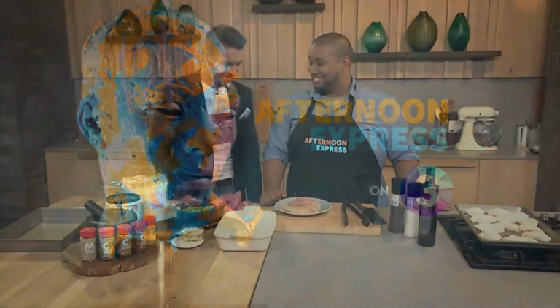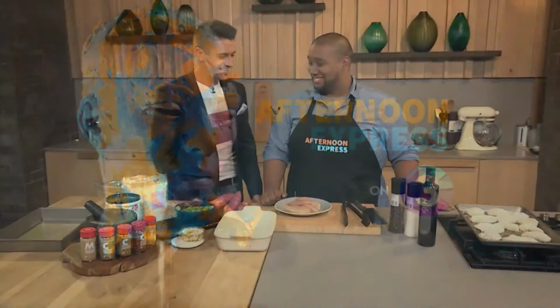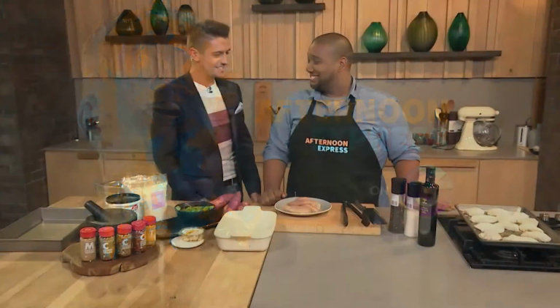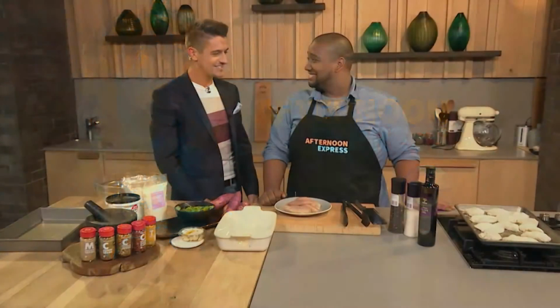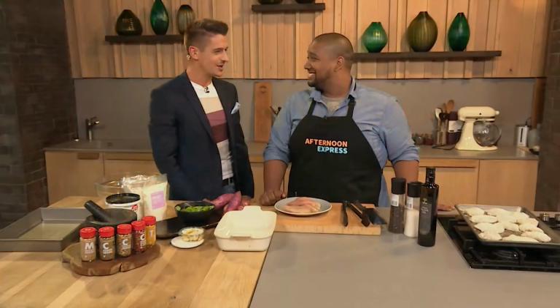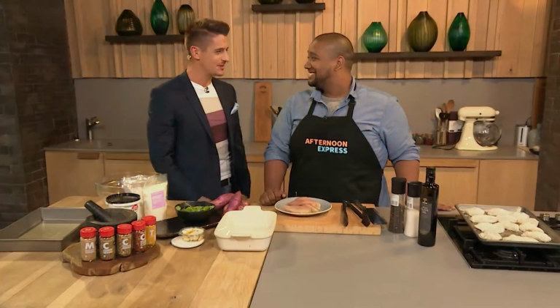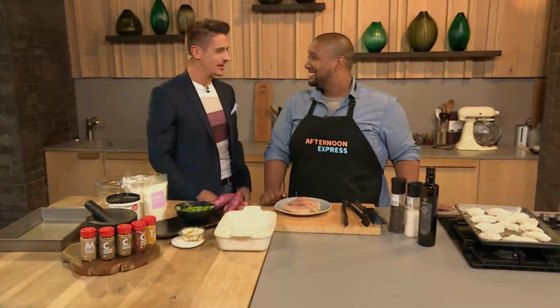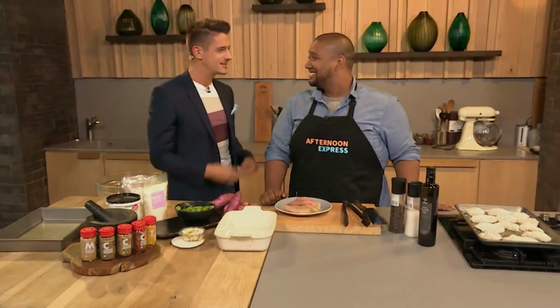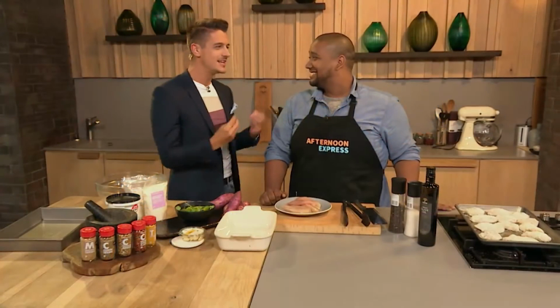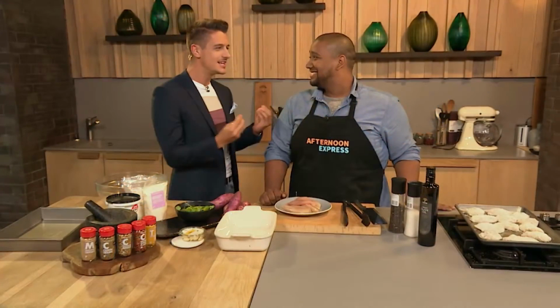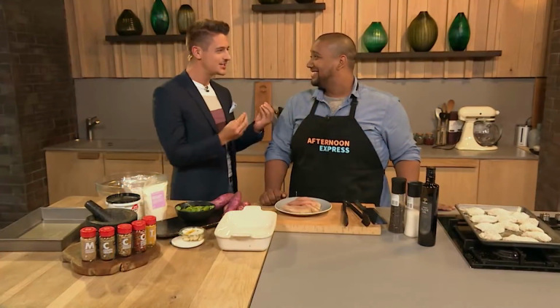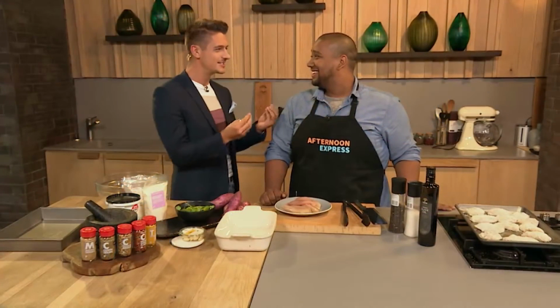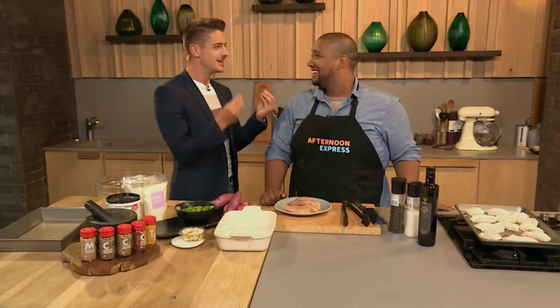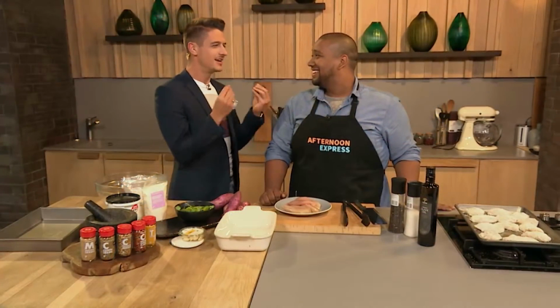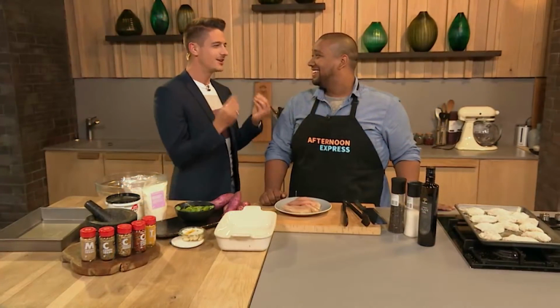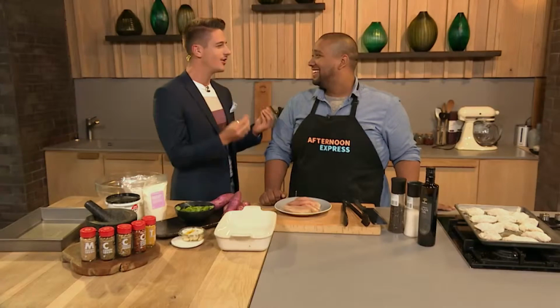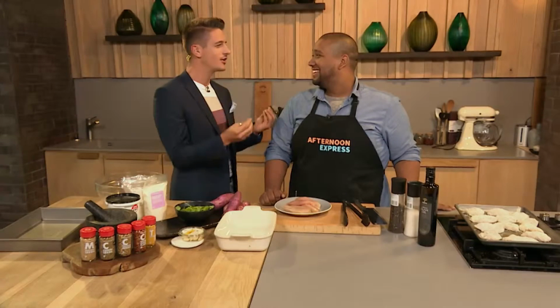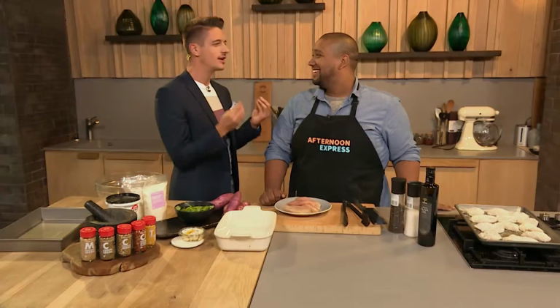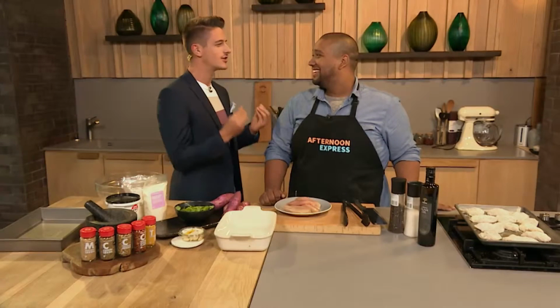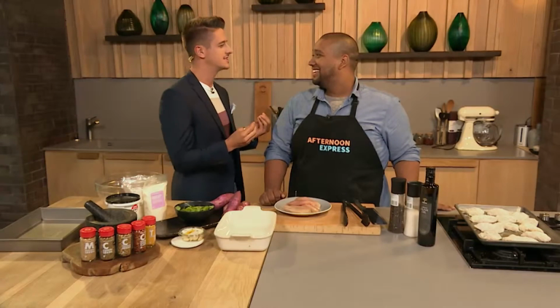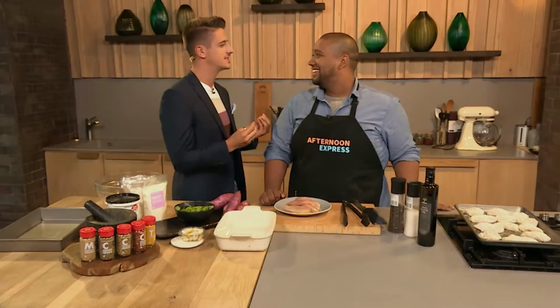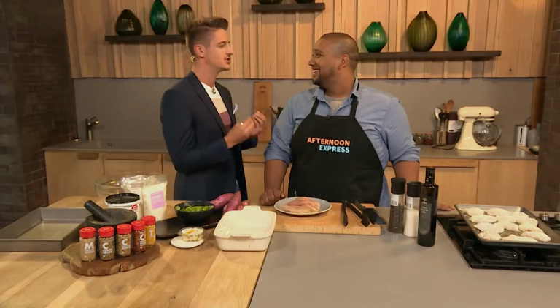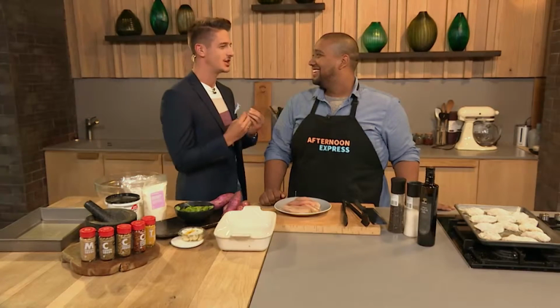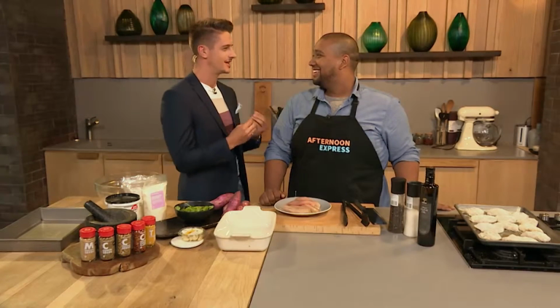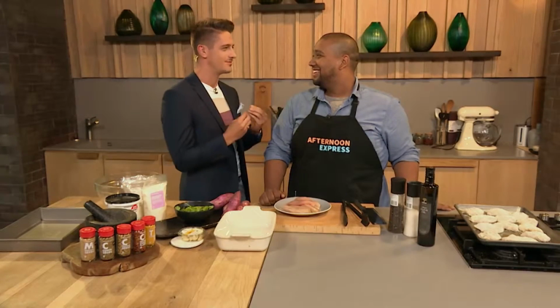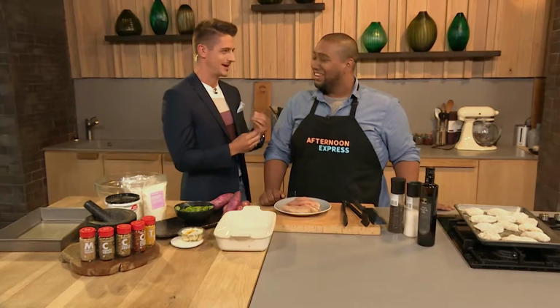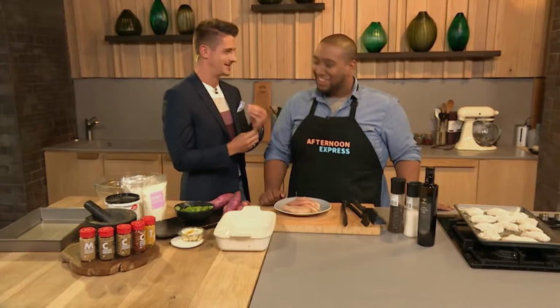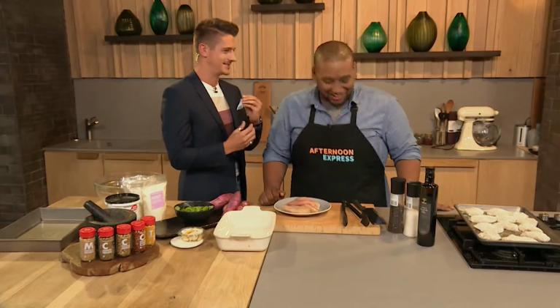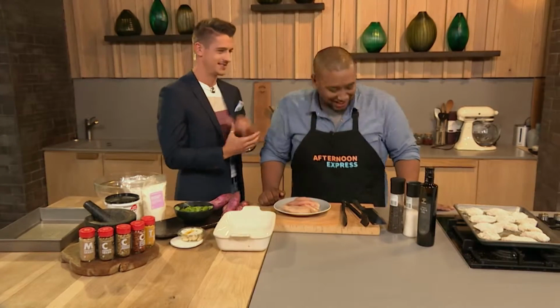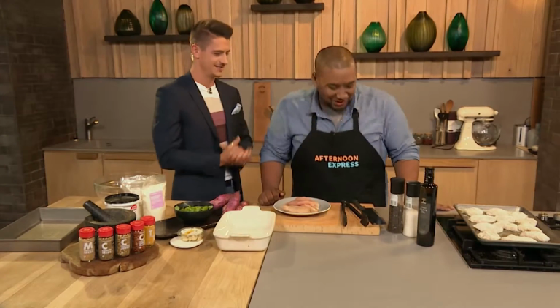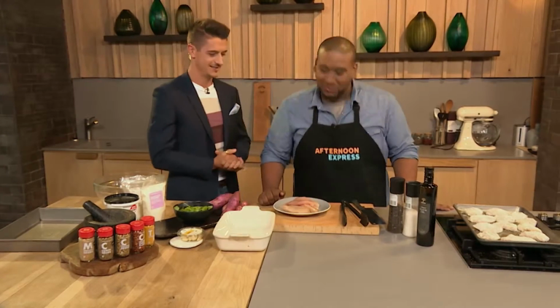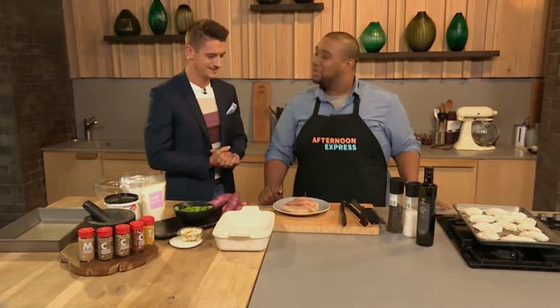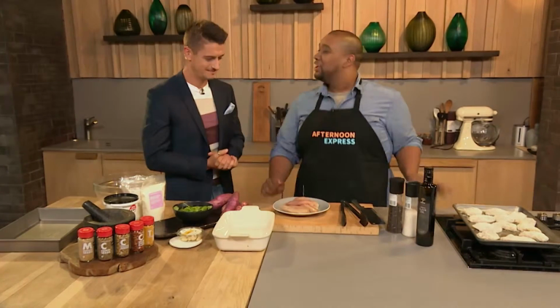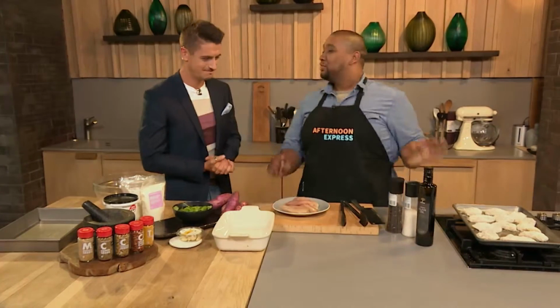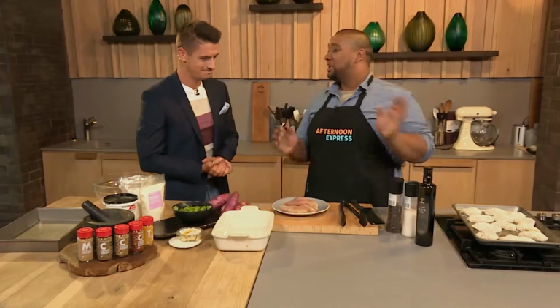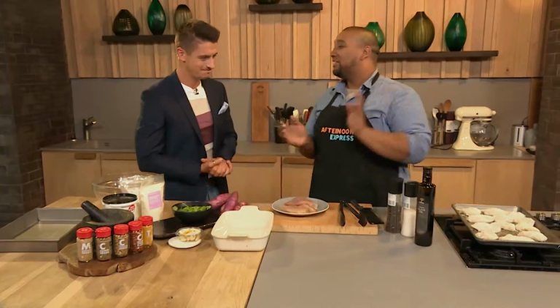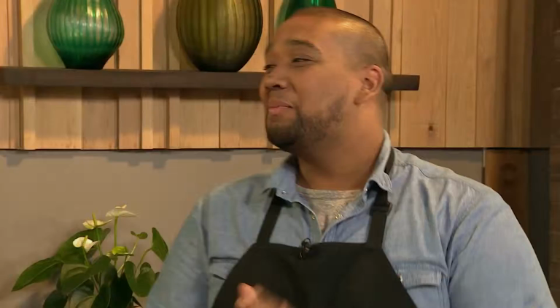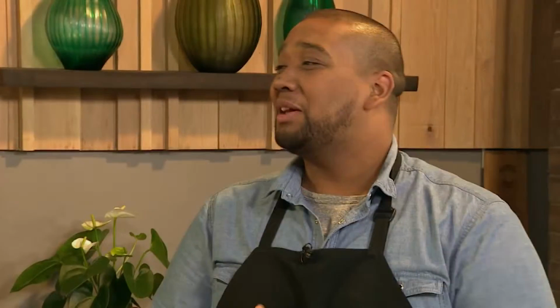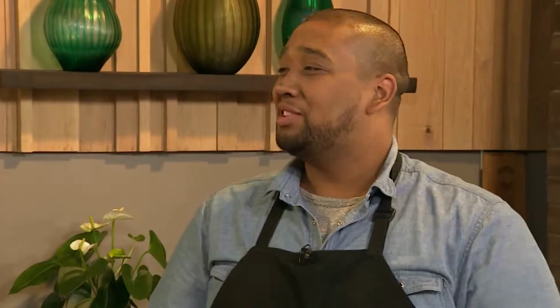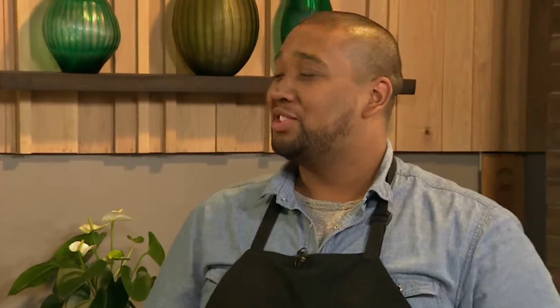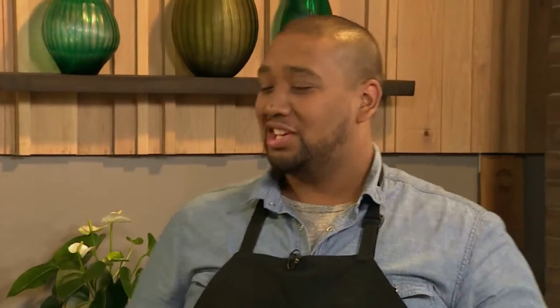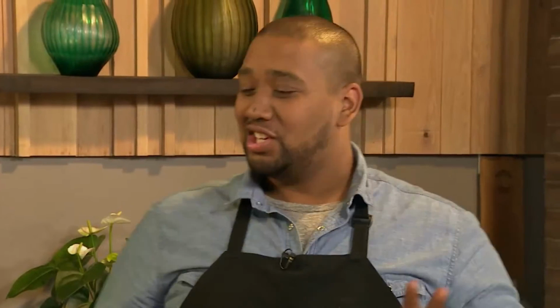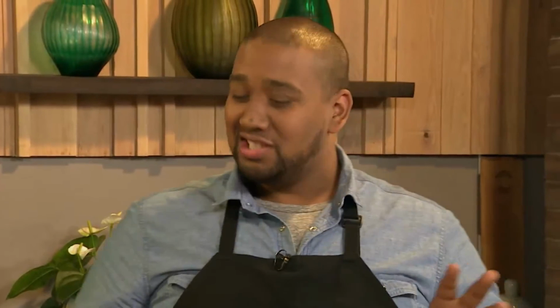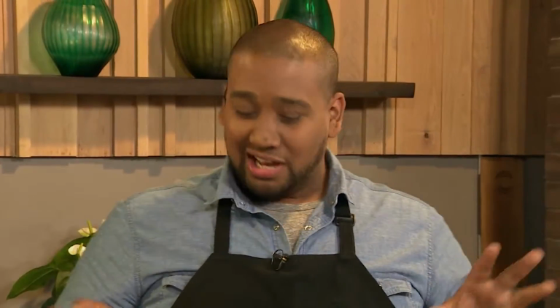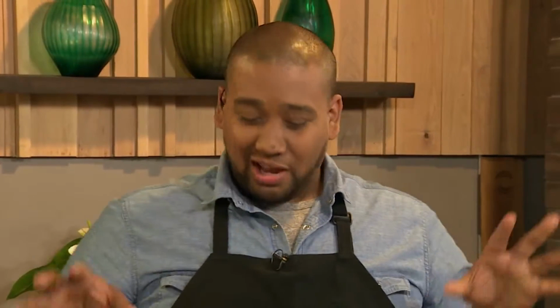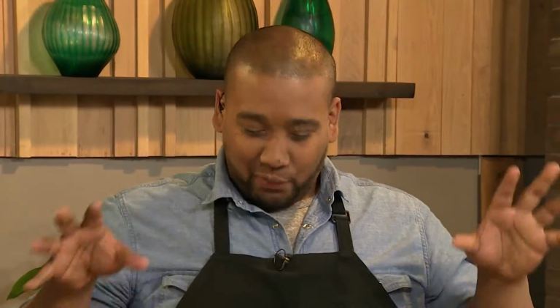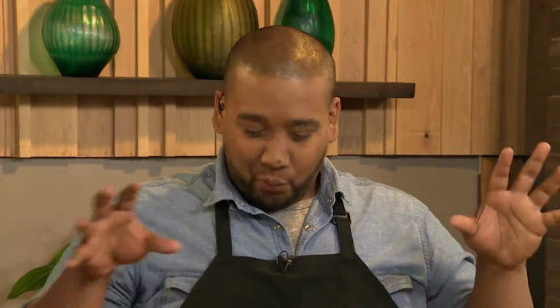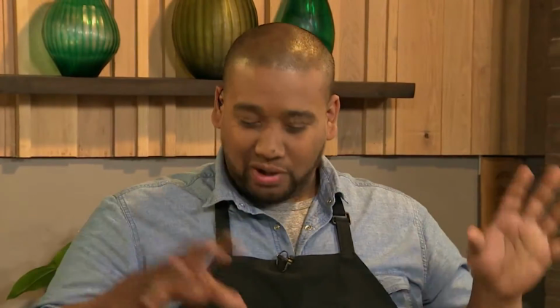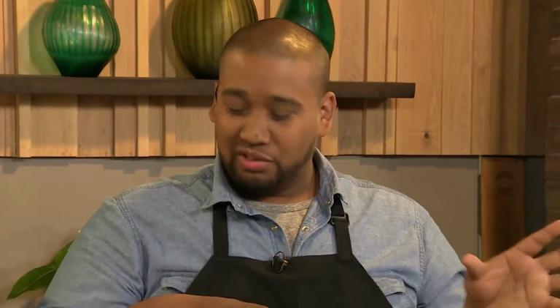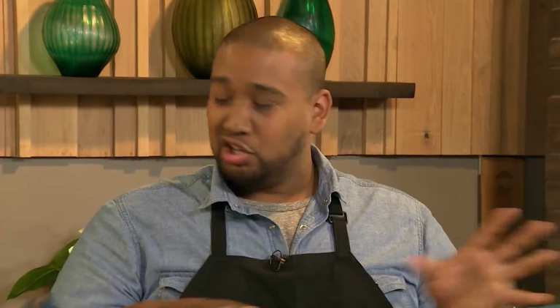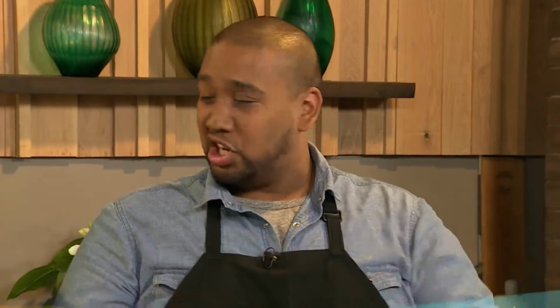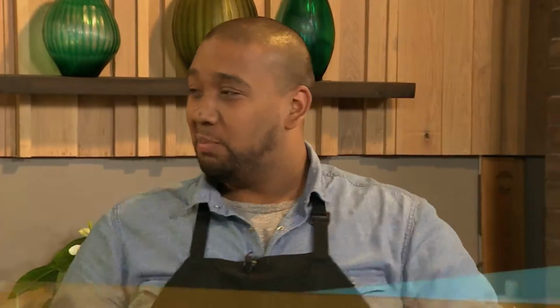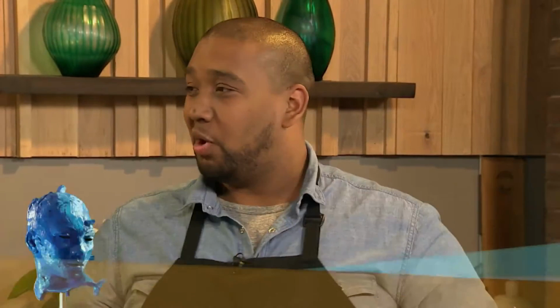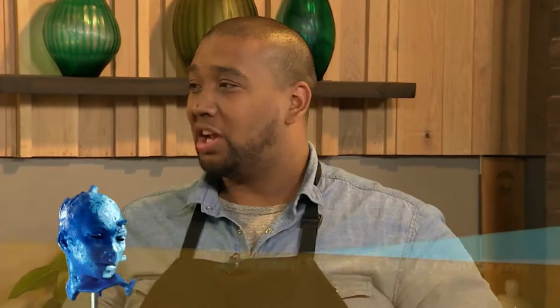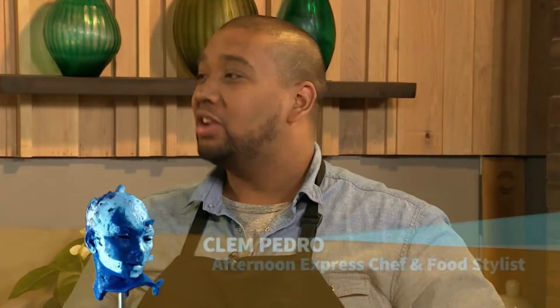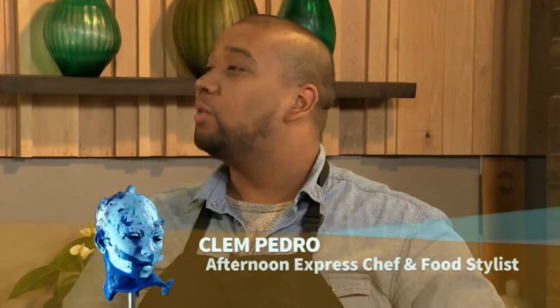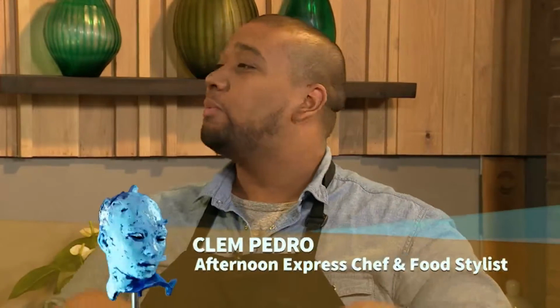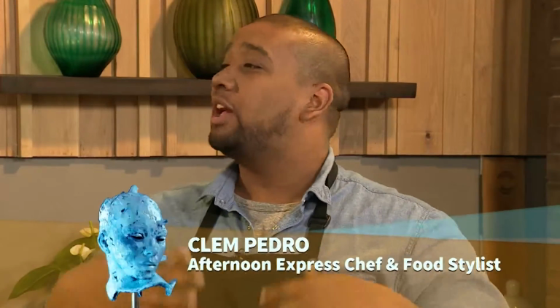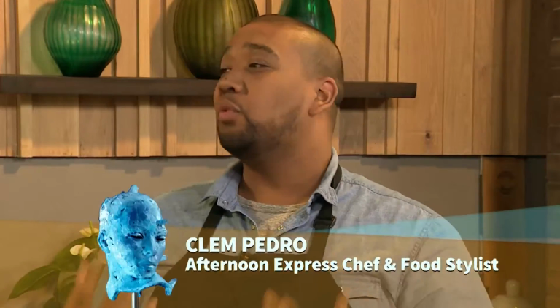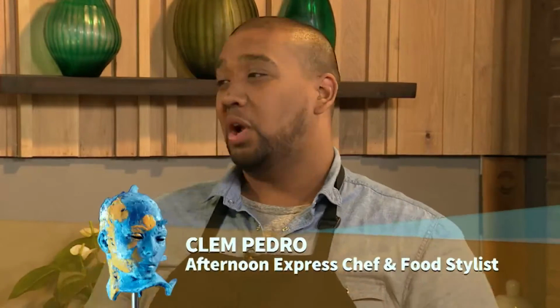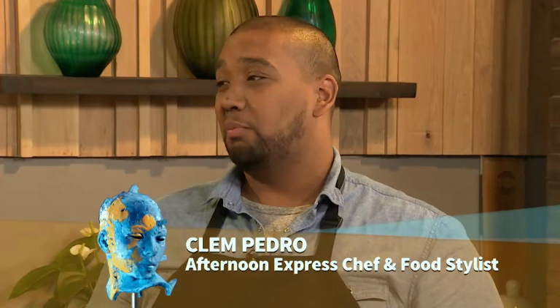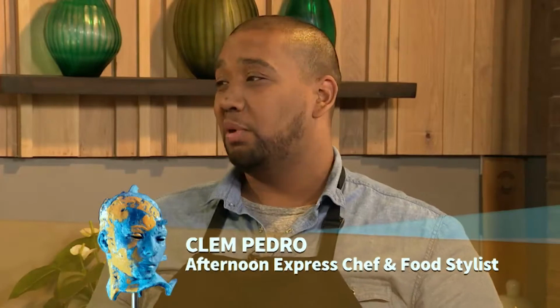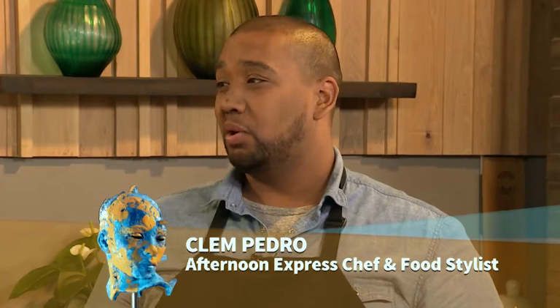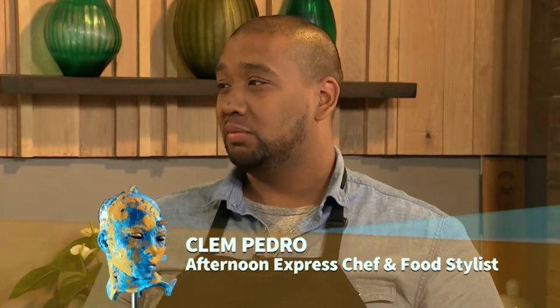Let's get started with our delicious coconut crusted chicken breasts. What I love about this dish is the chicken part can all be made in one bowl.